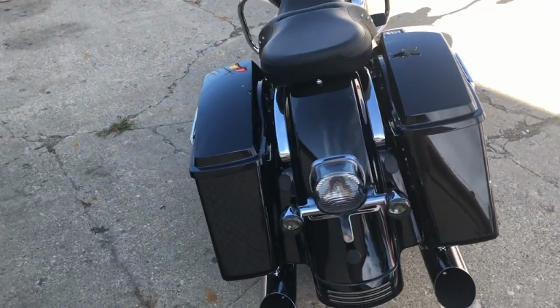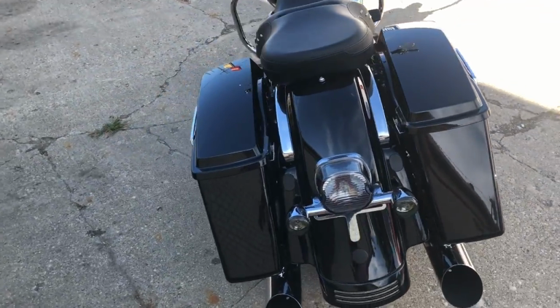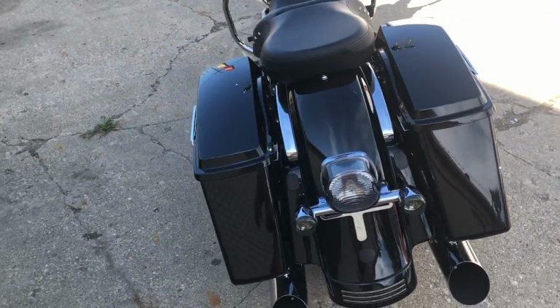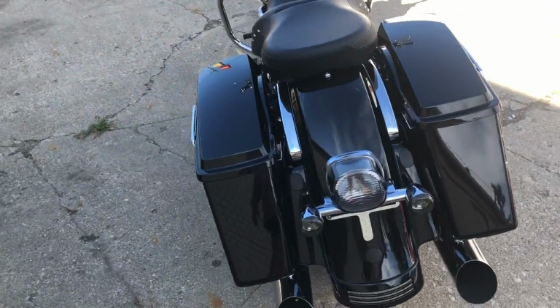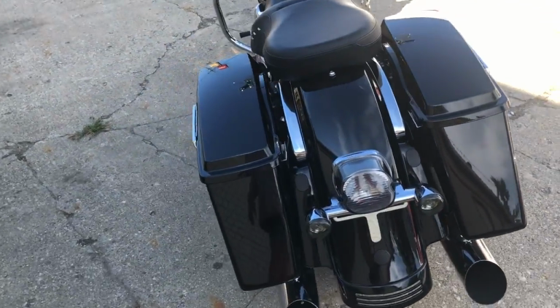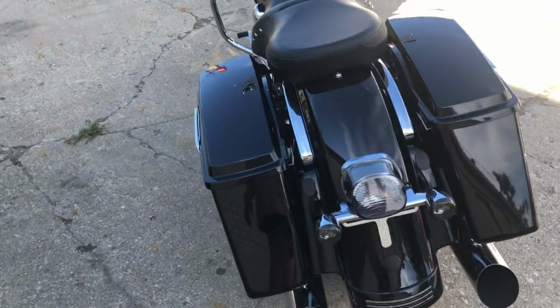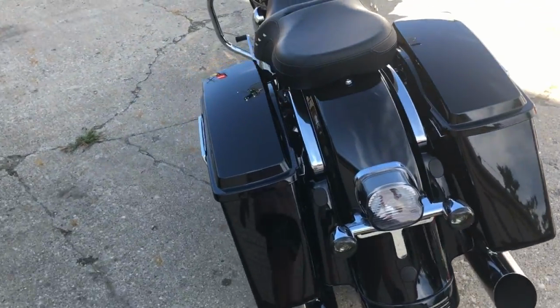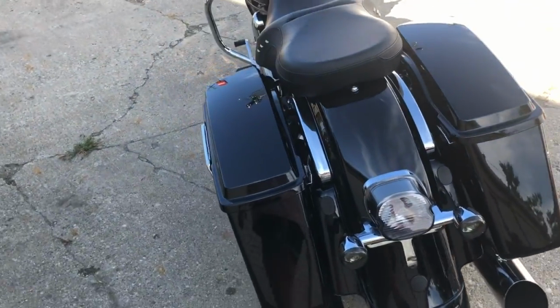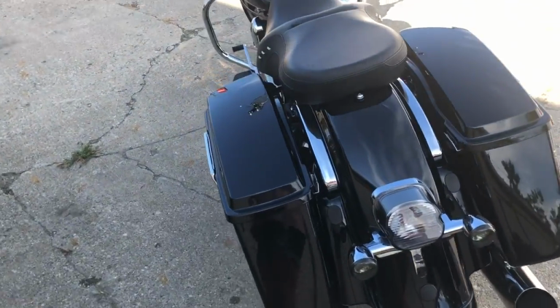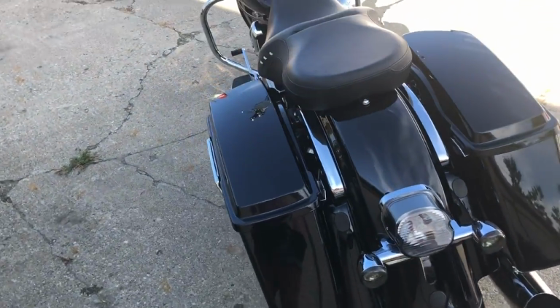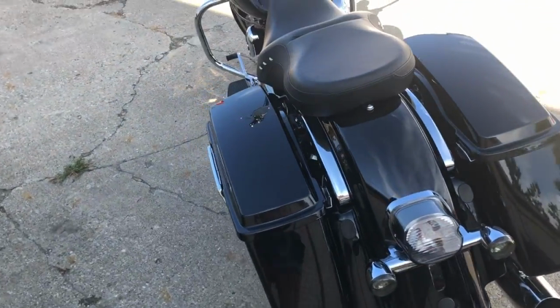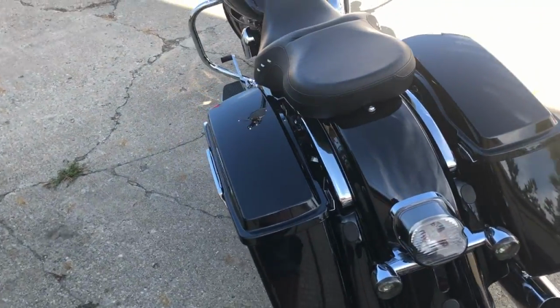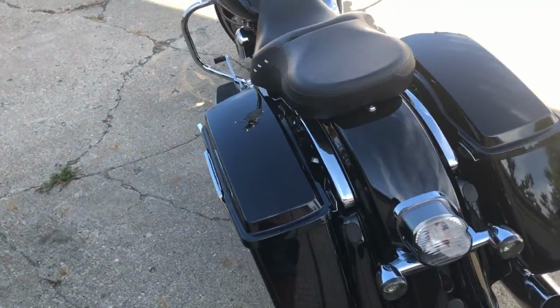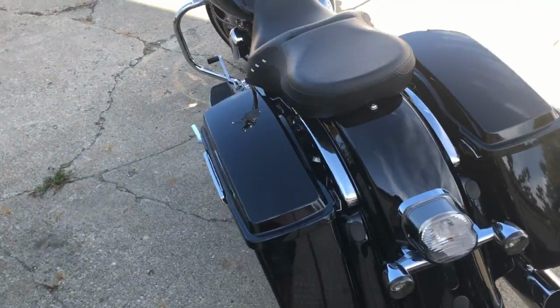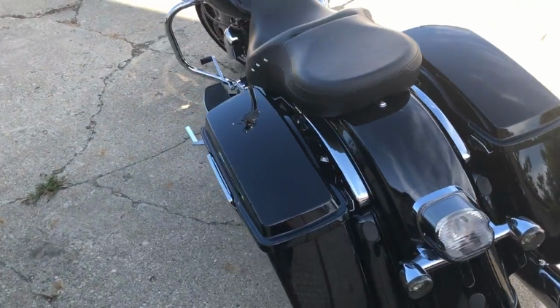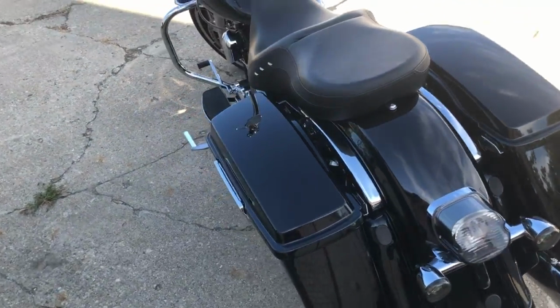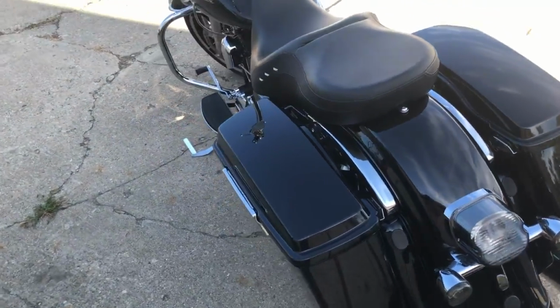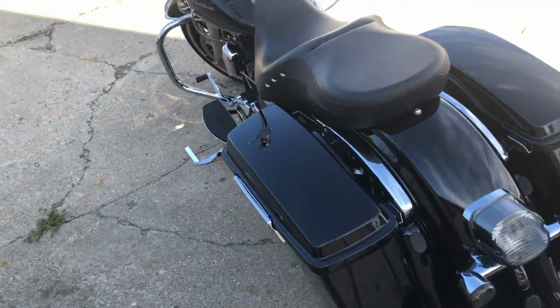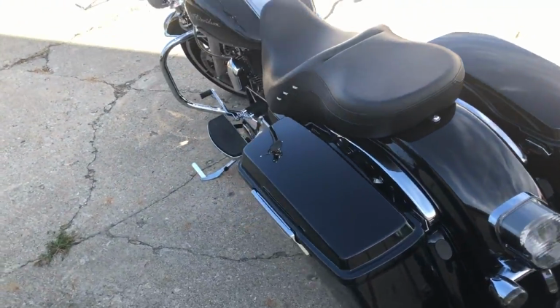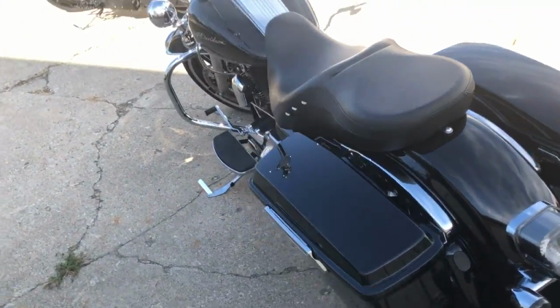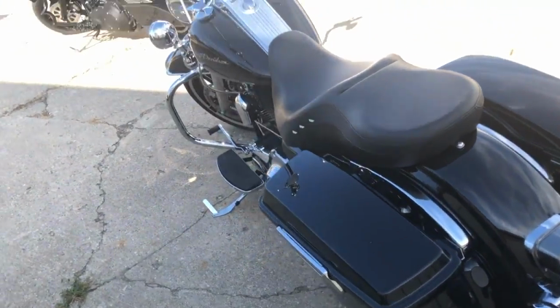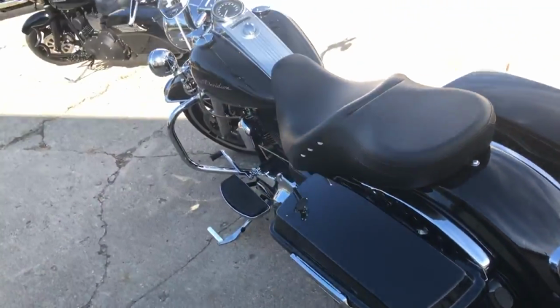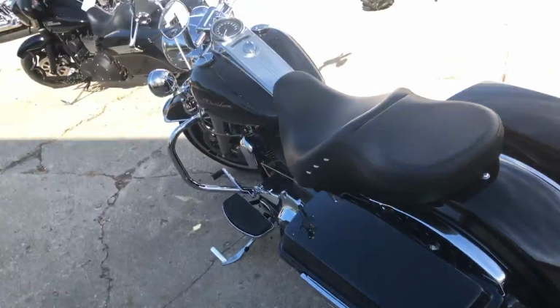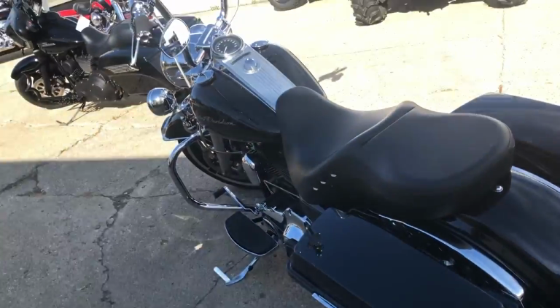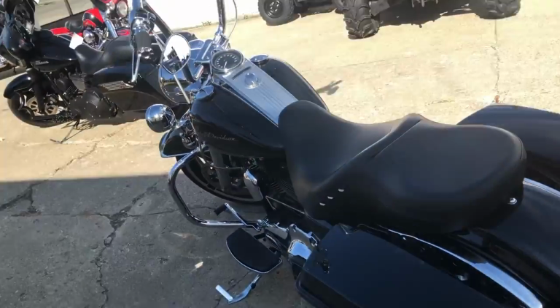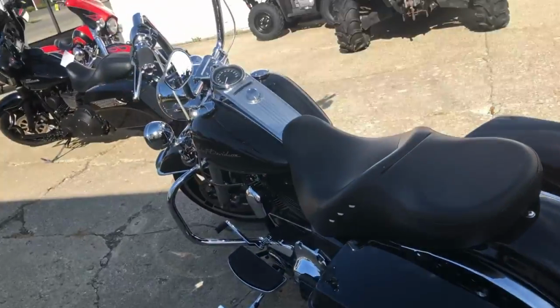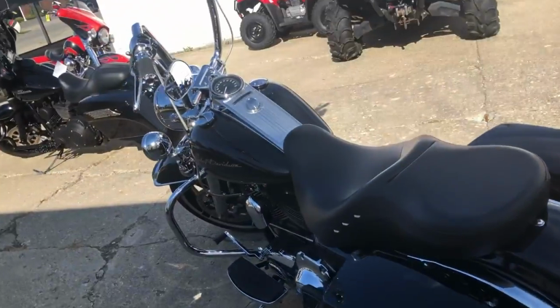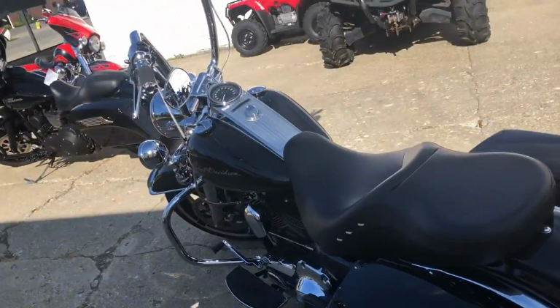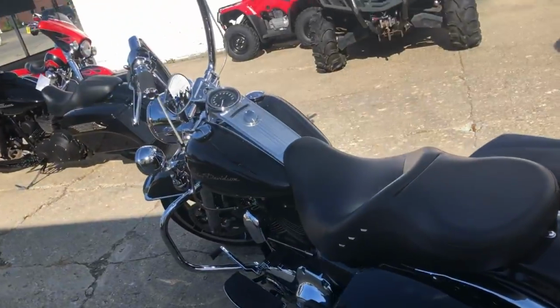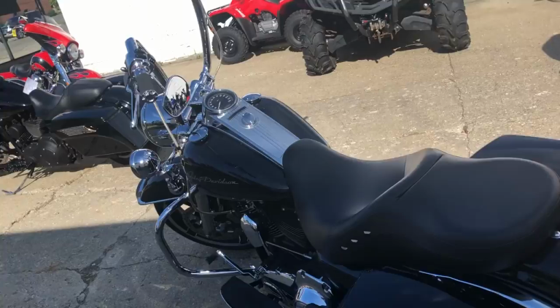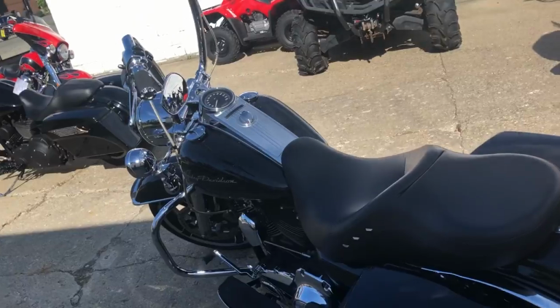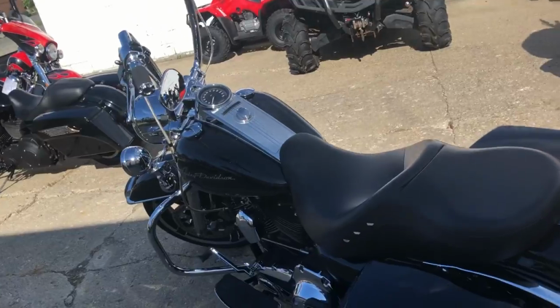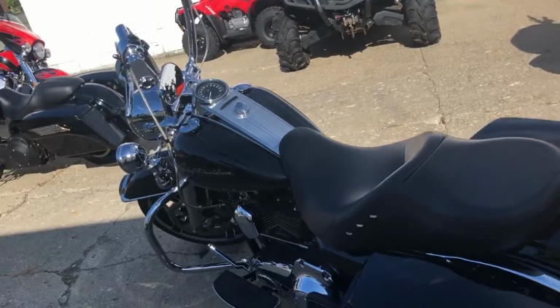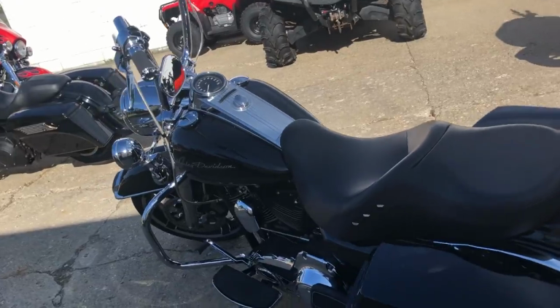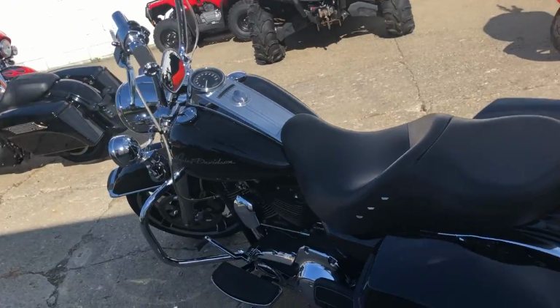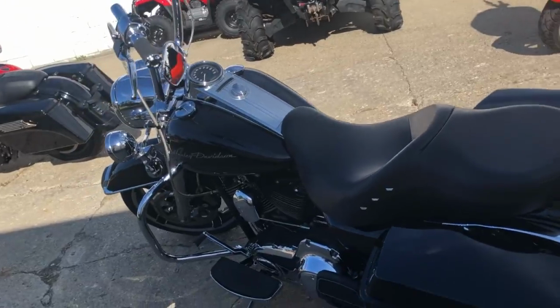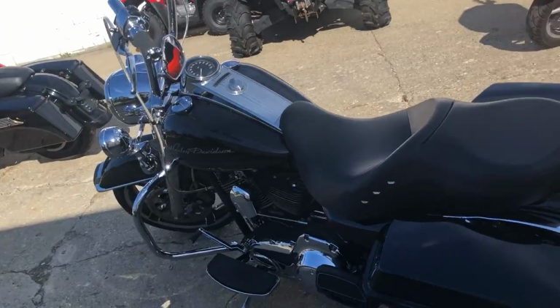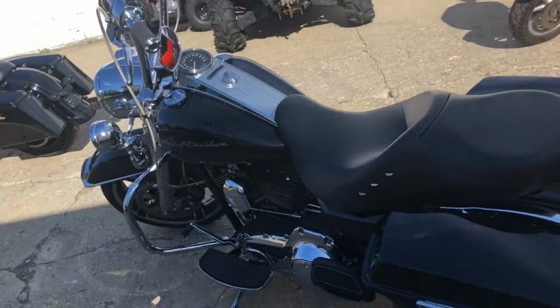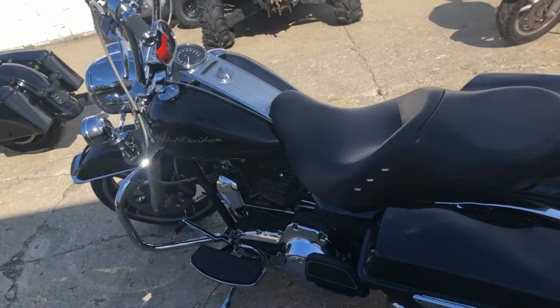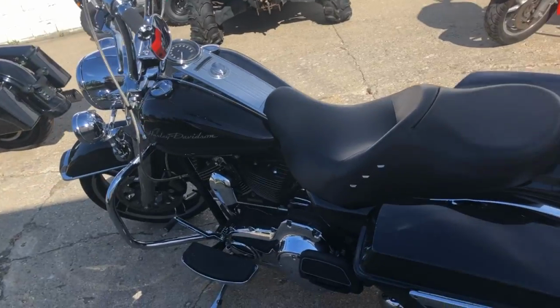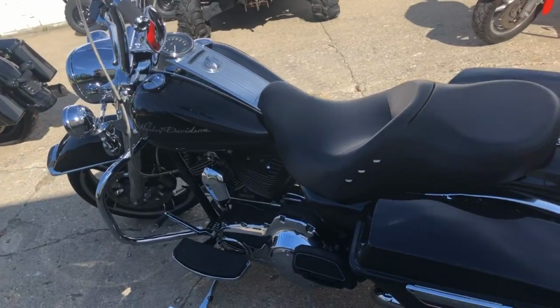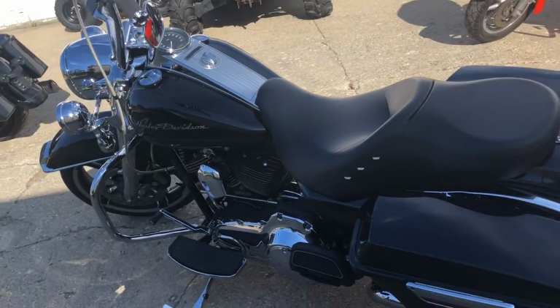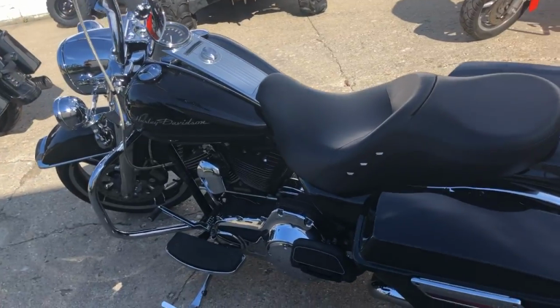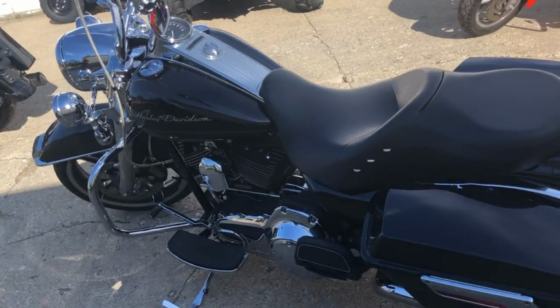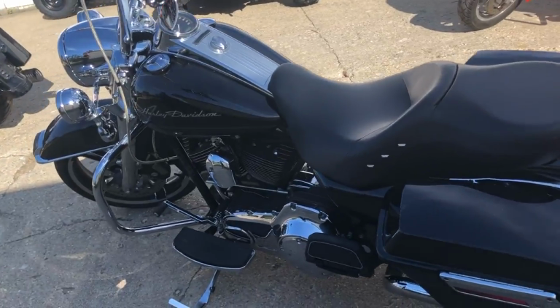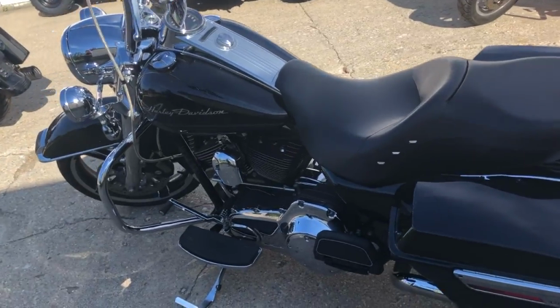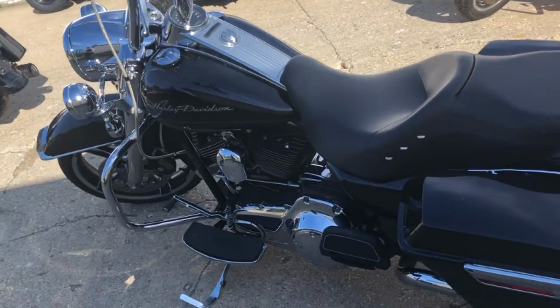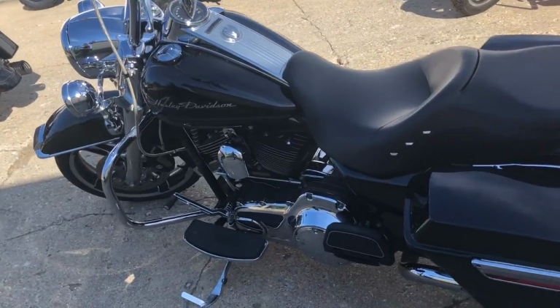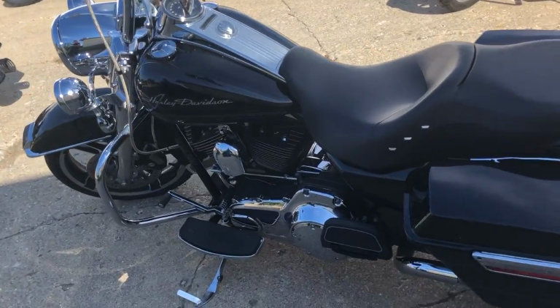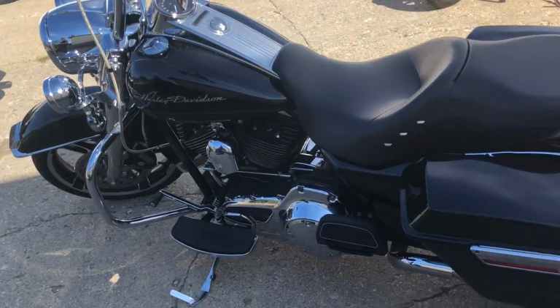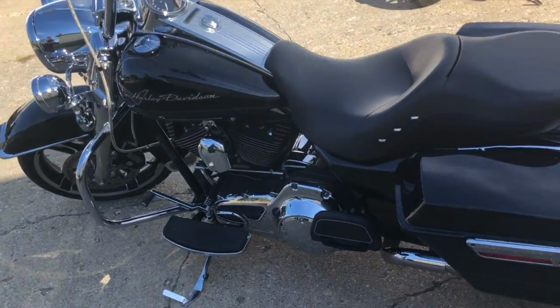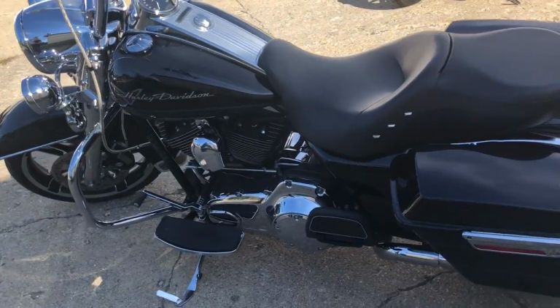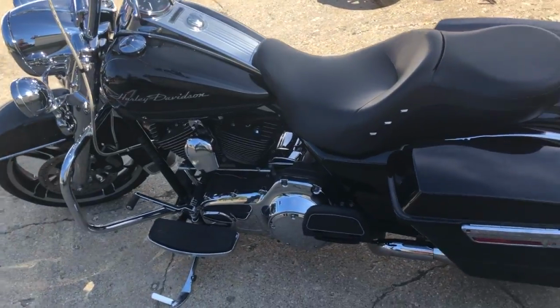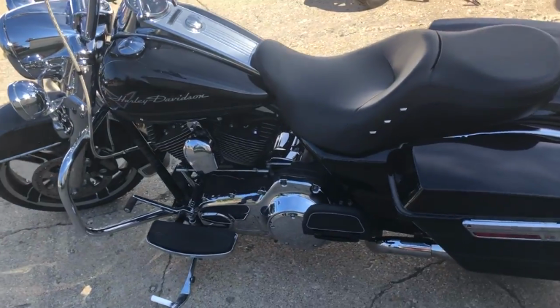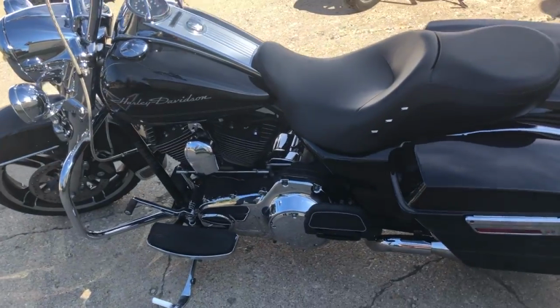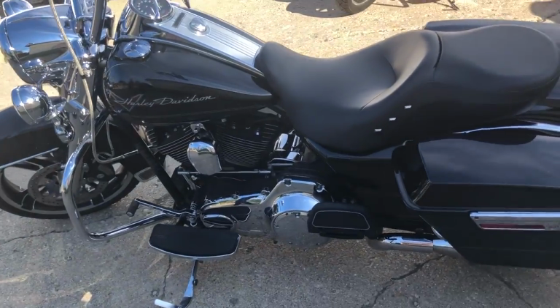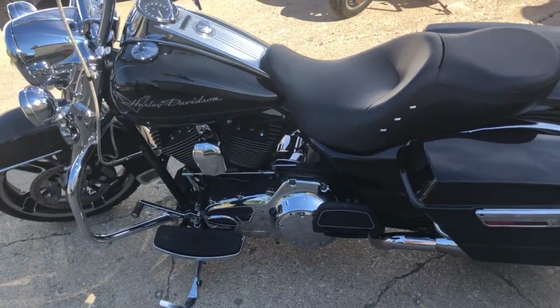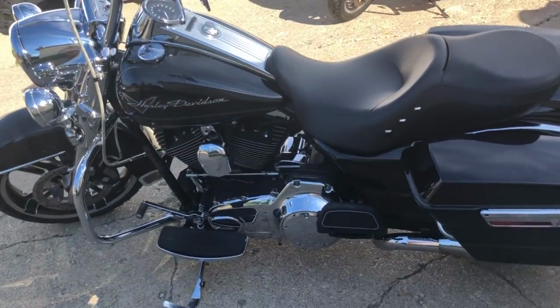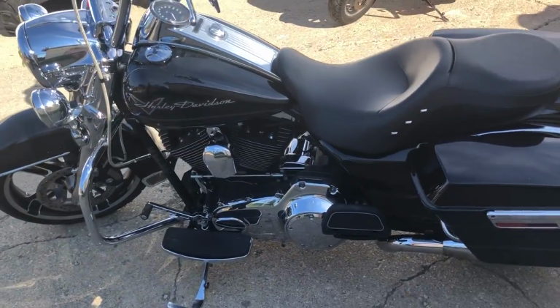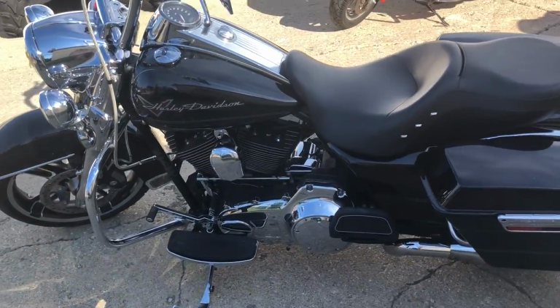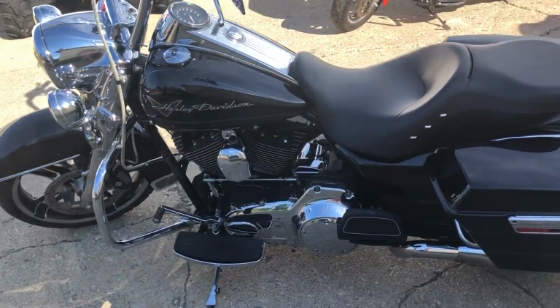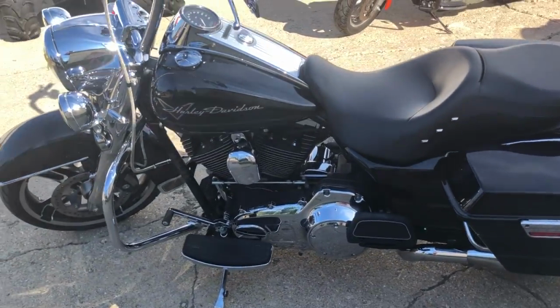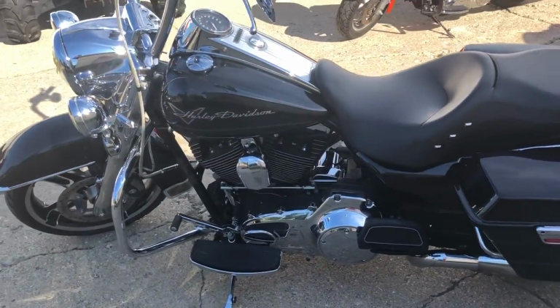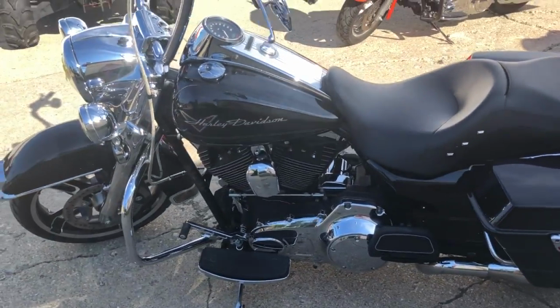12 inch Carlini handlebars, chrome front end, chrome all over the motor. This bike will really turn heads.